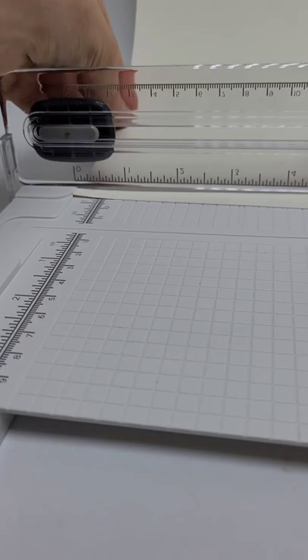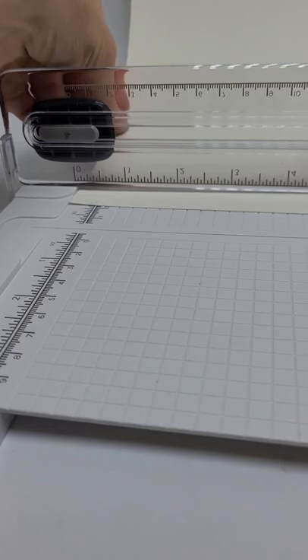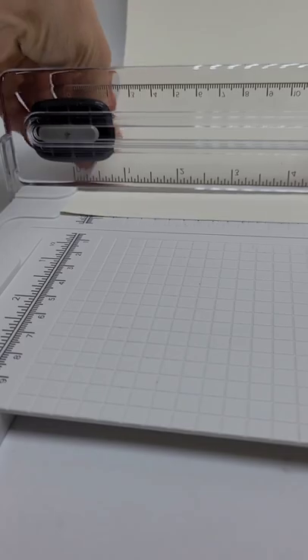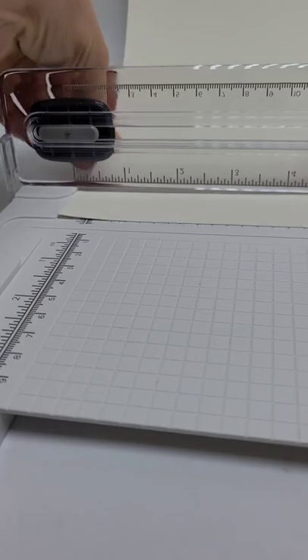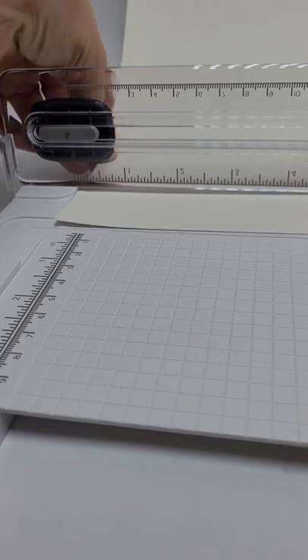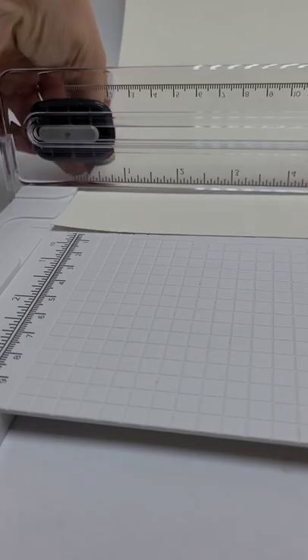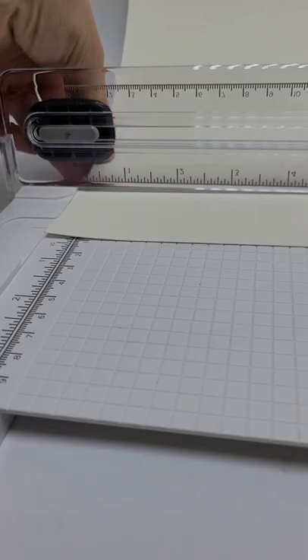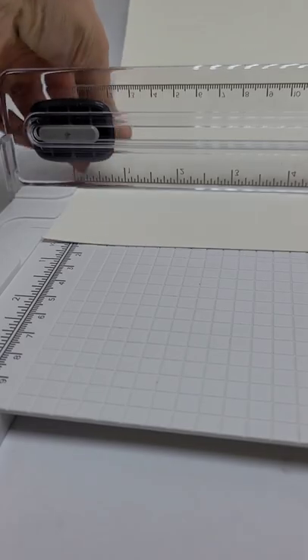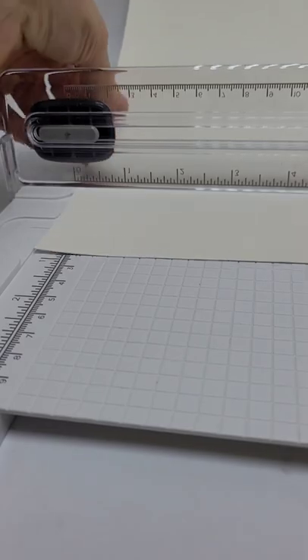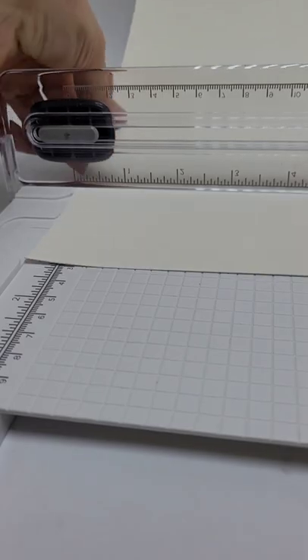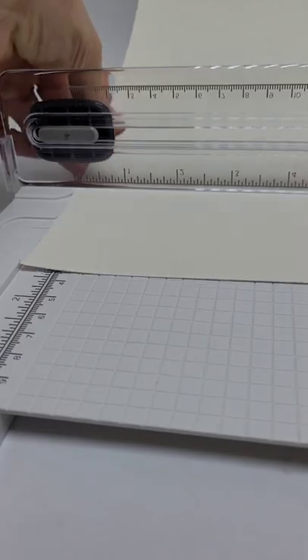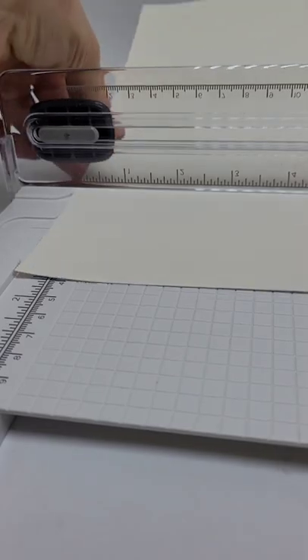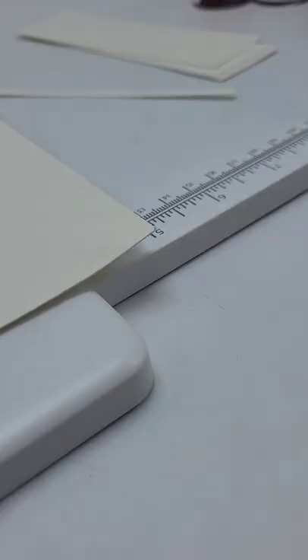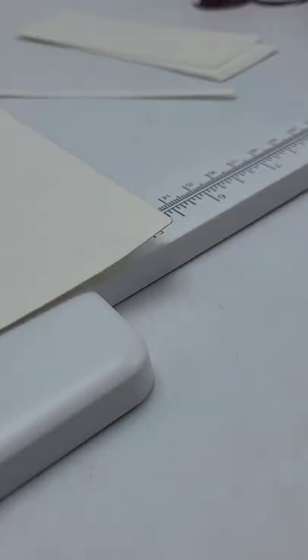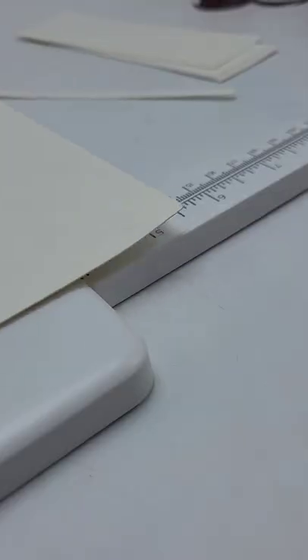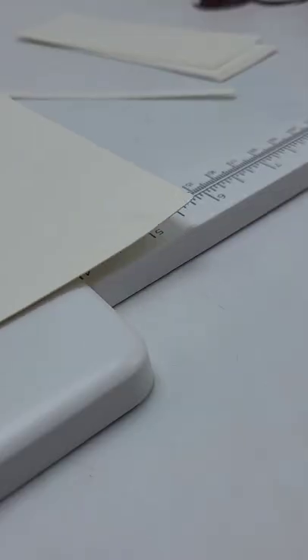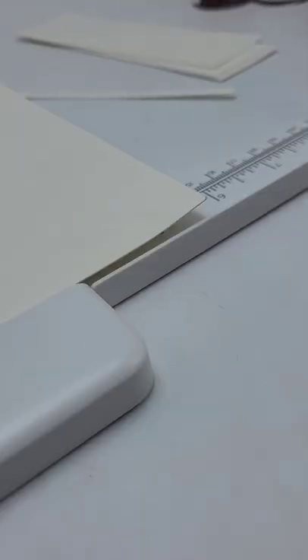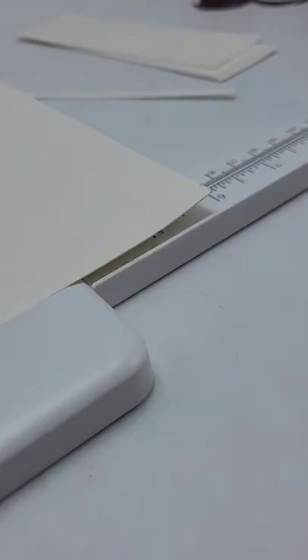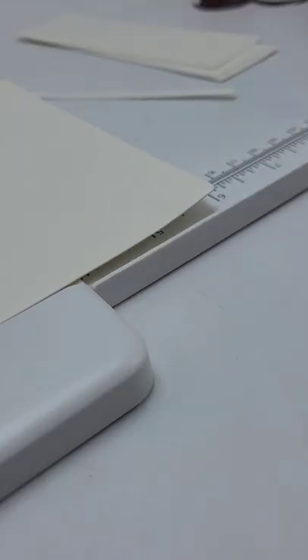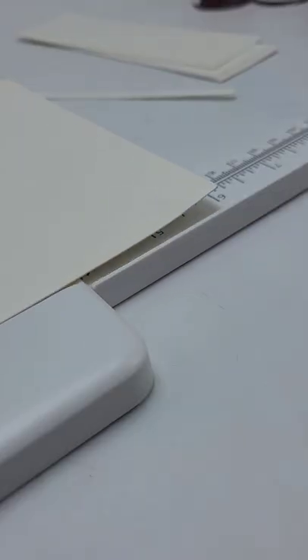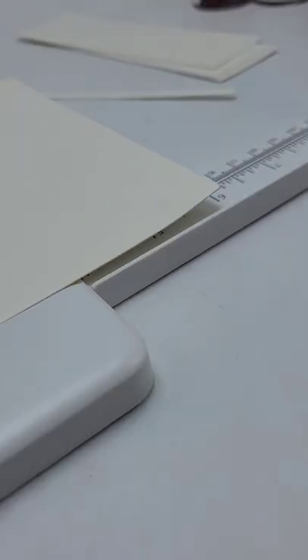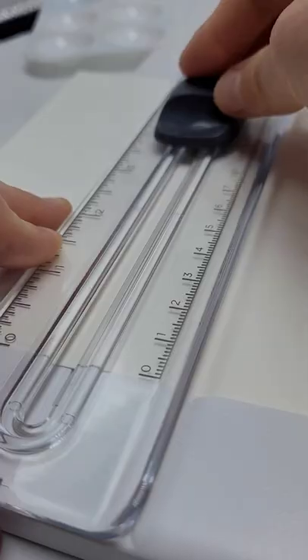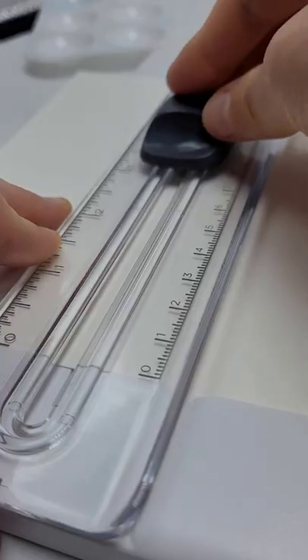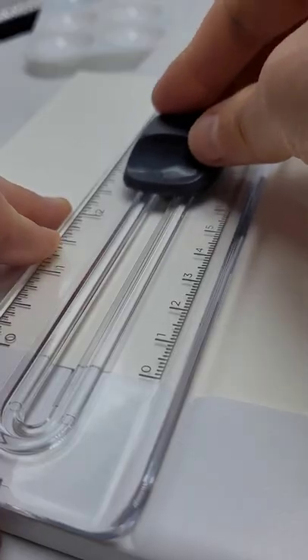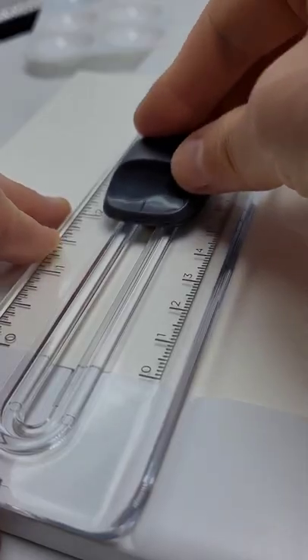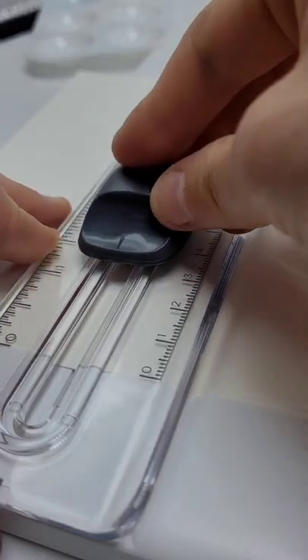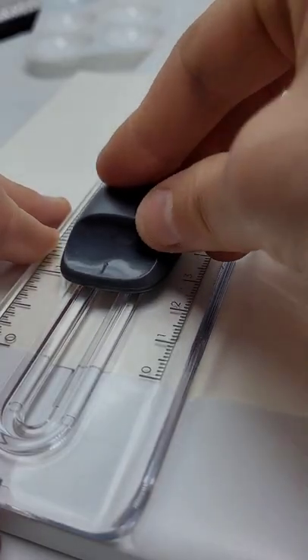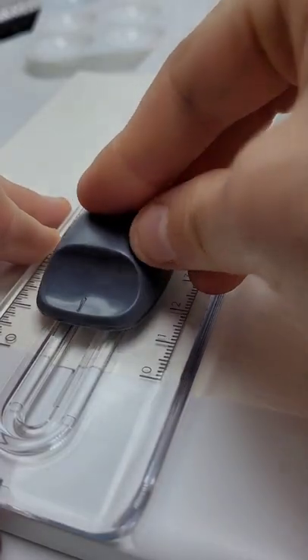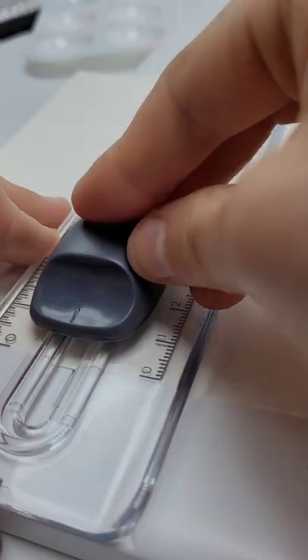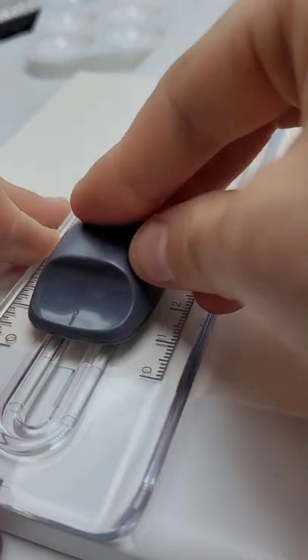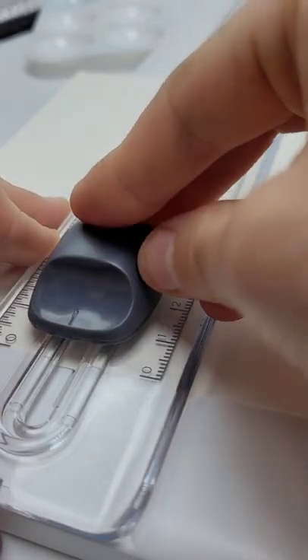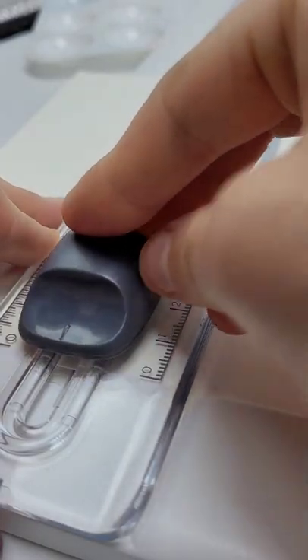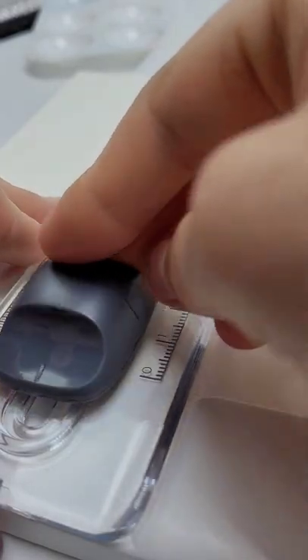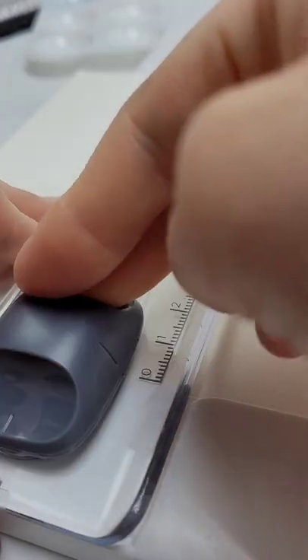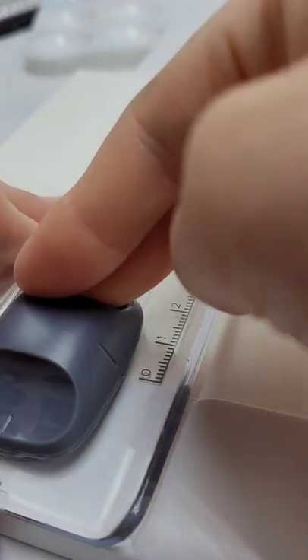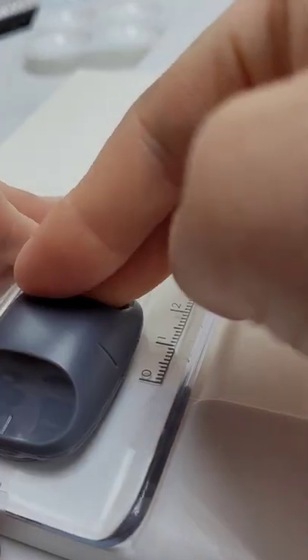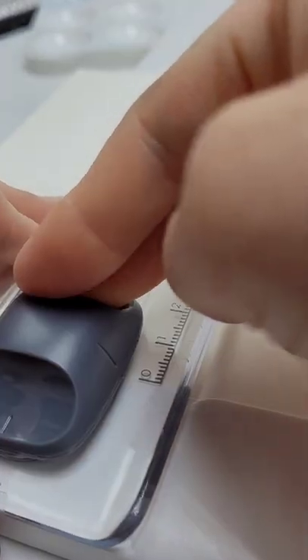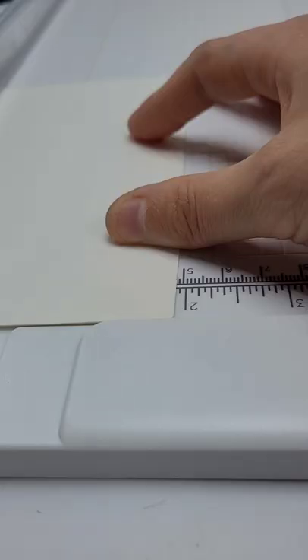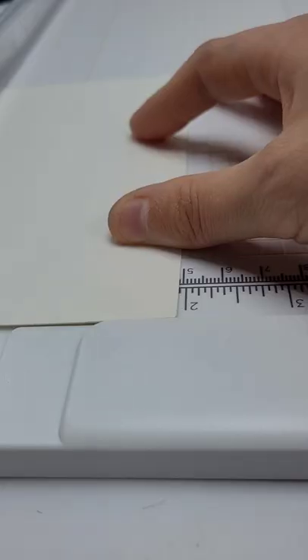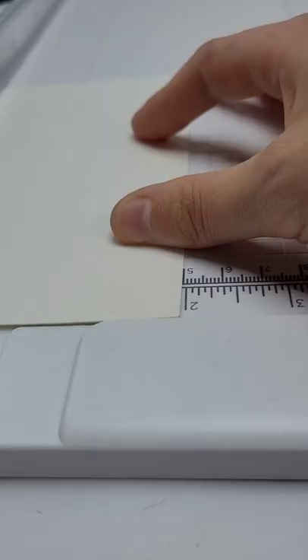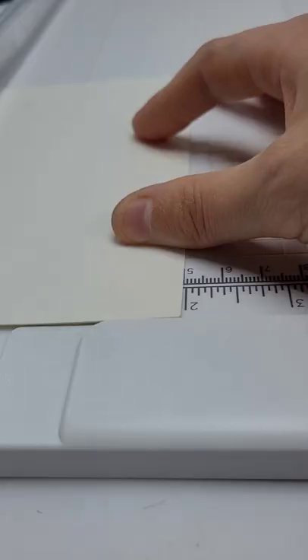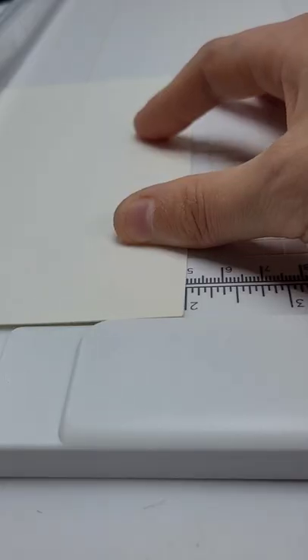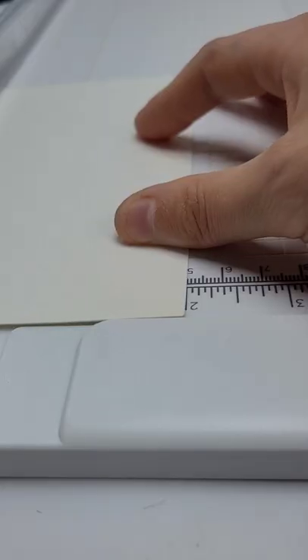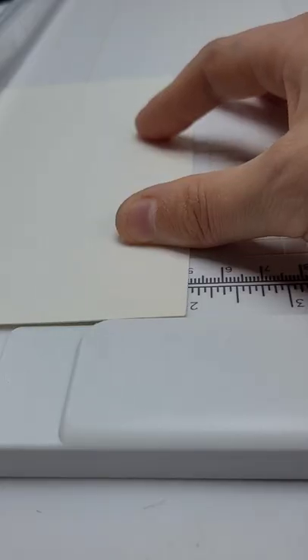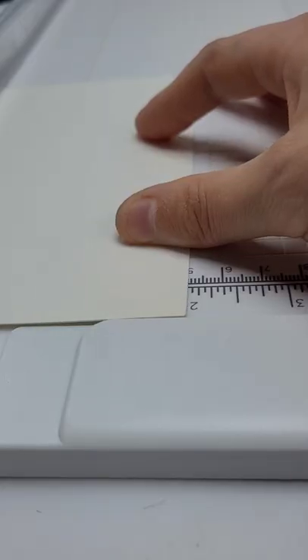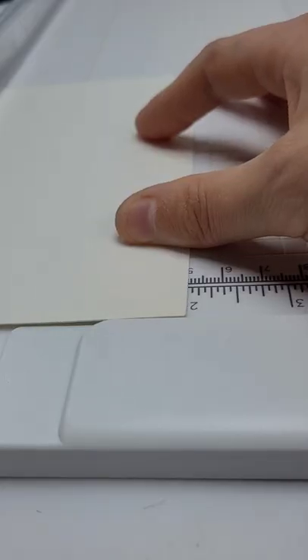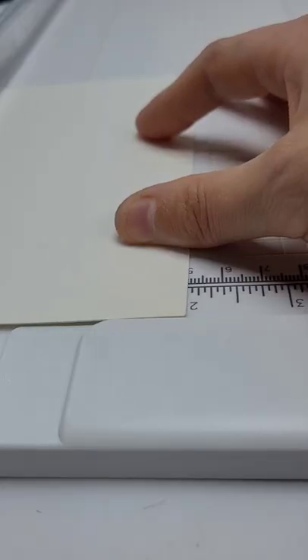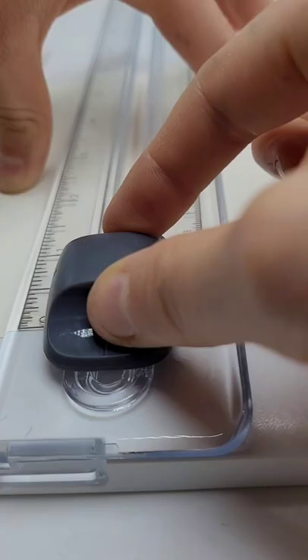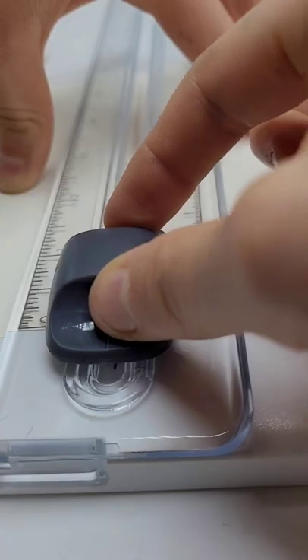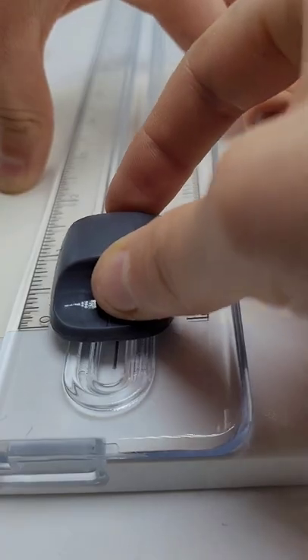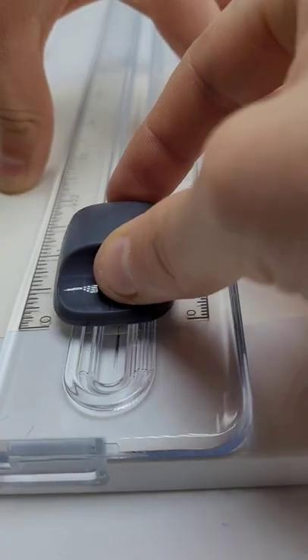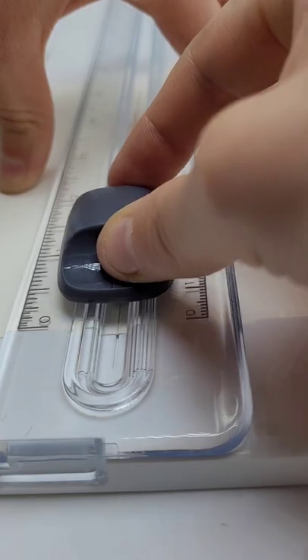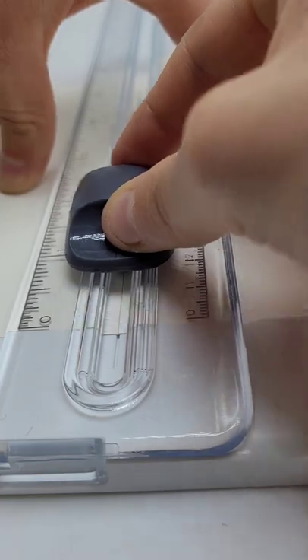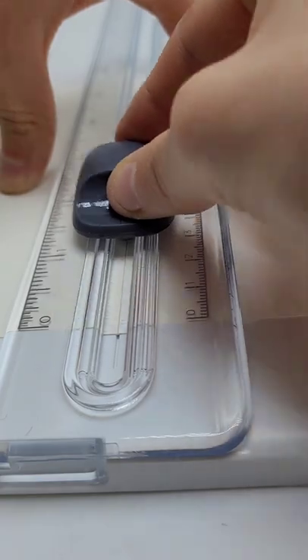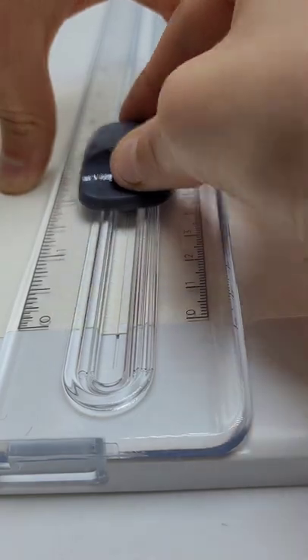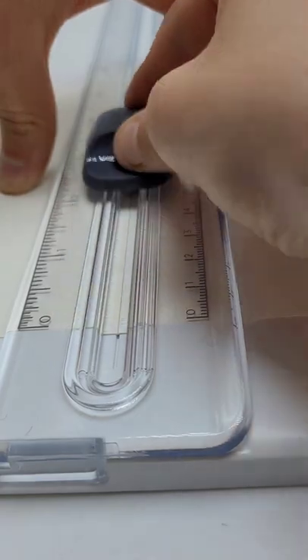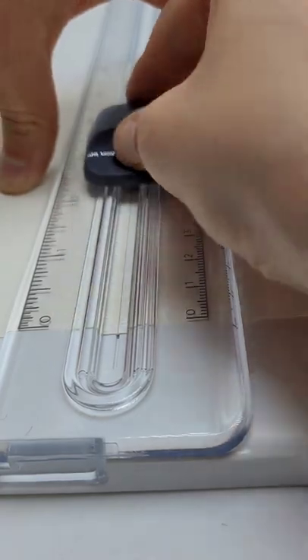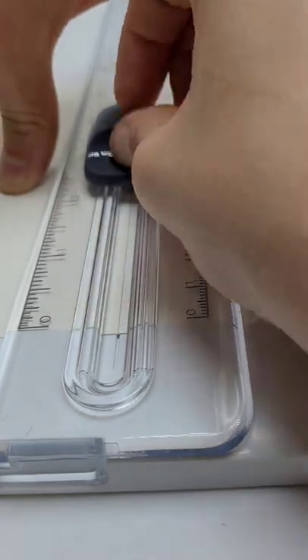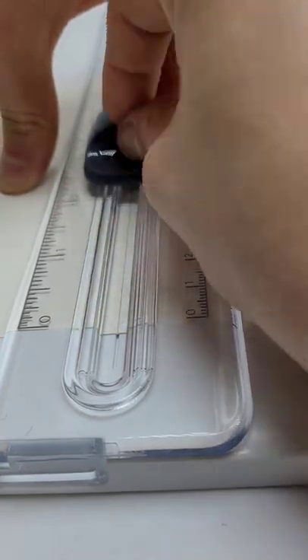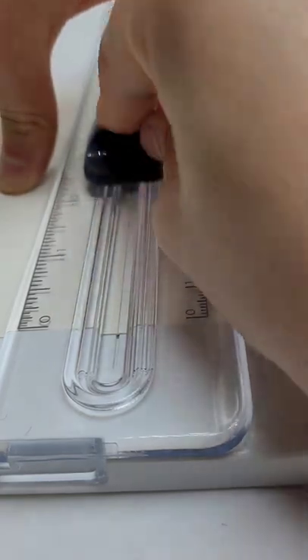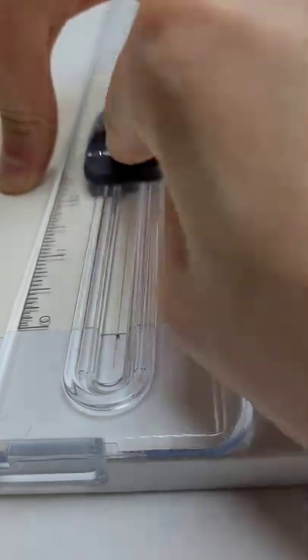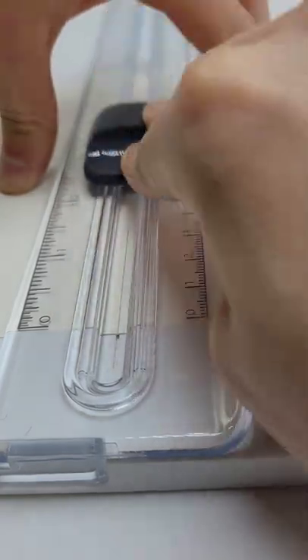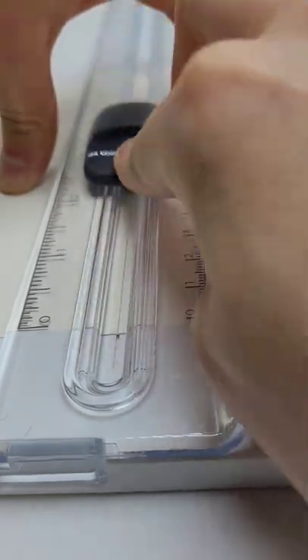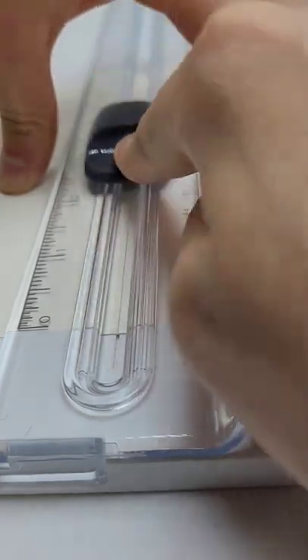Take a piece of watercolor paper, line it up to 6 inches, and then cut it. From there, go and line it up to 2 inches, and cut it again.